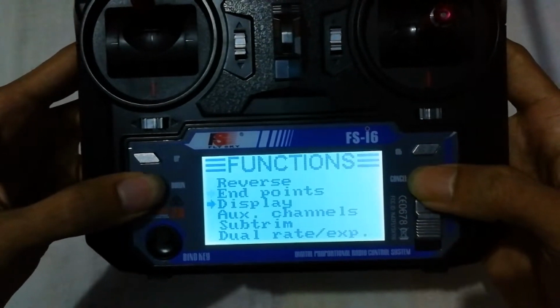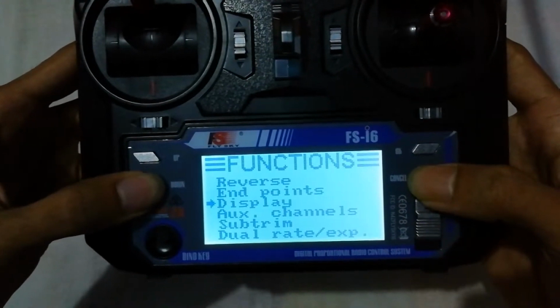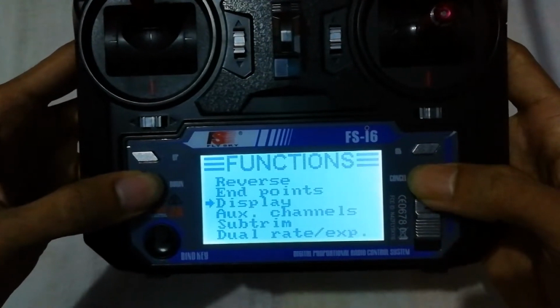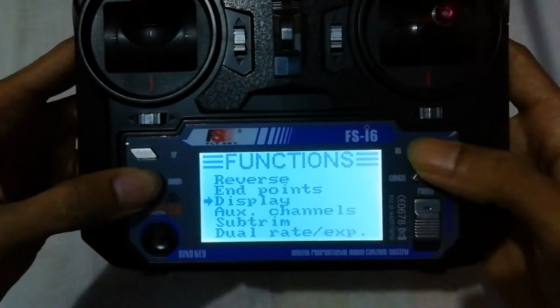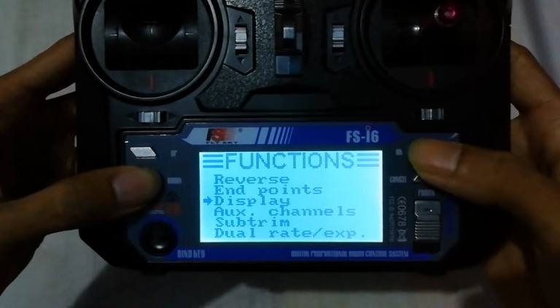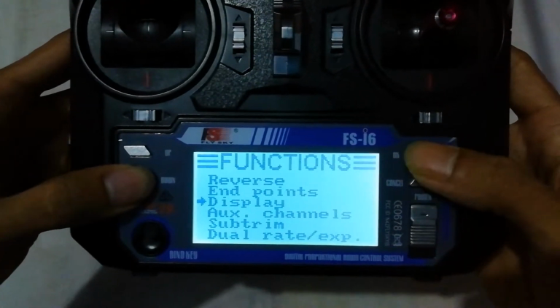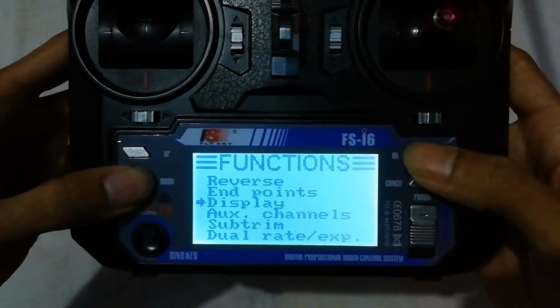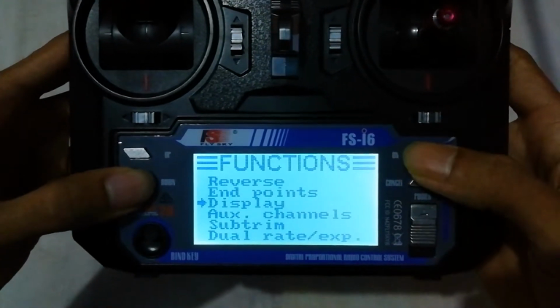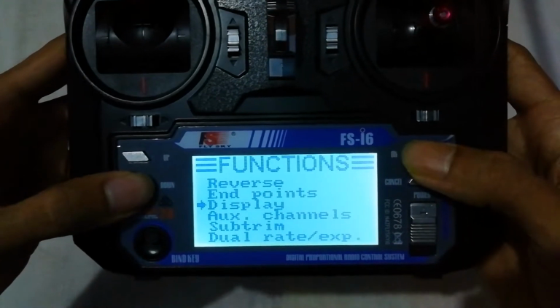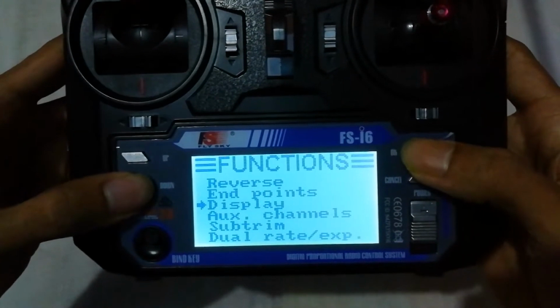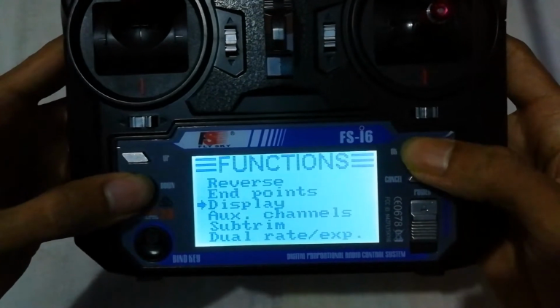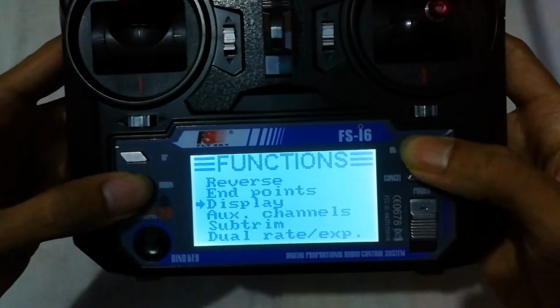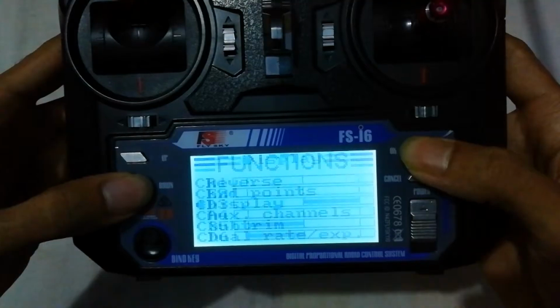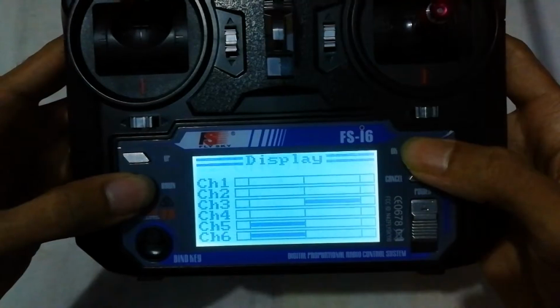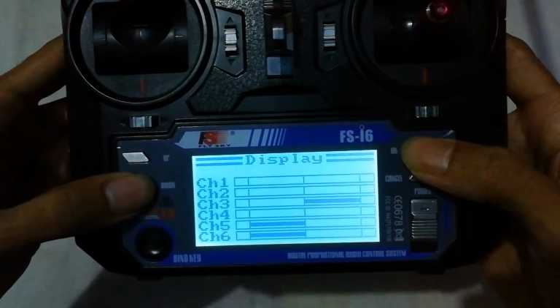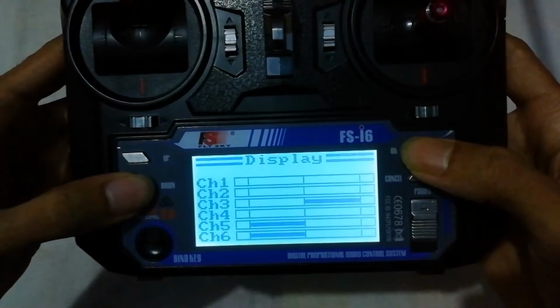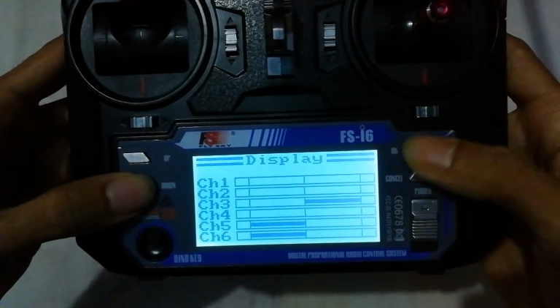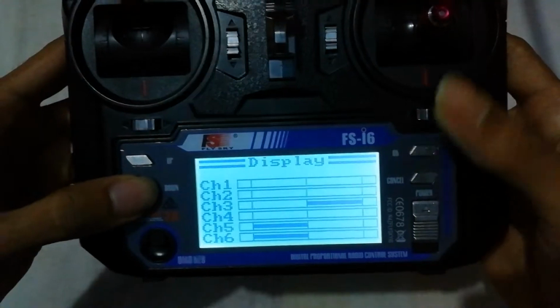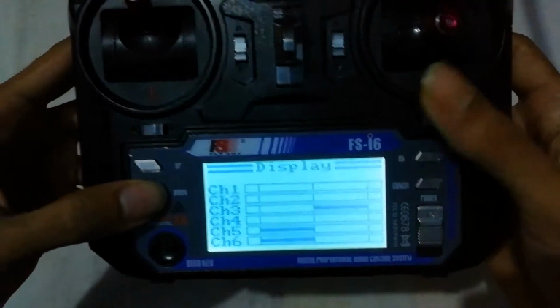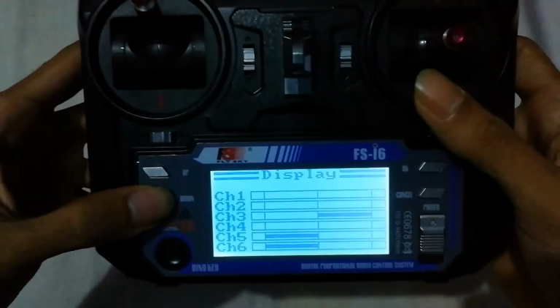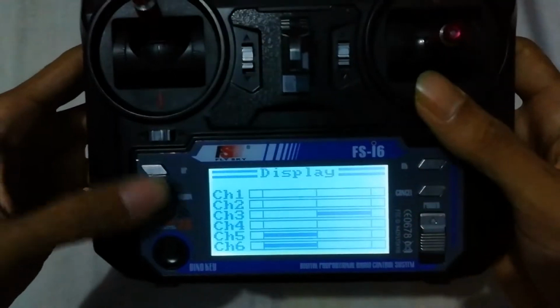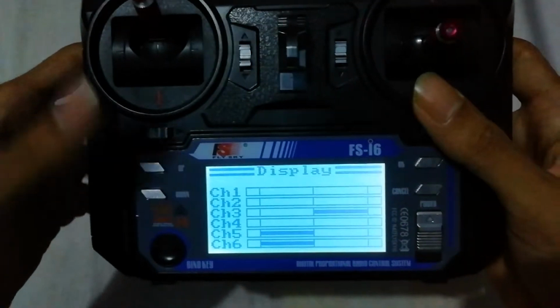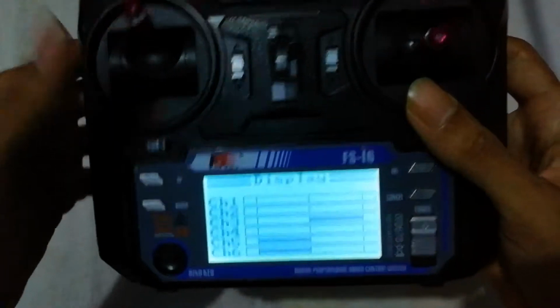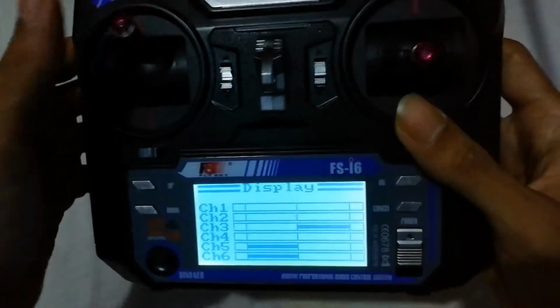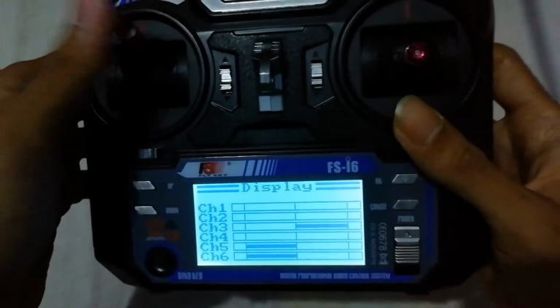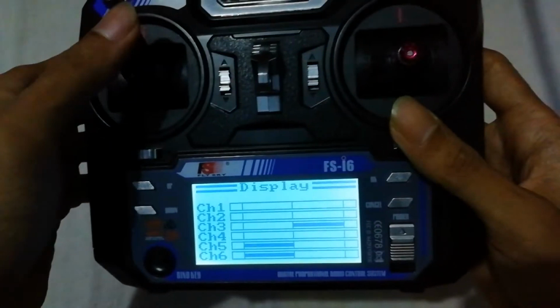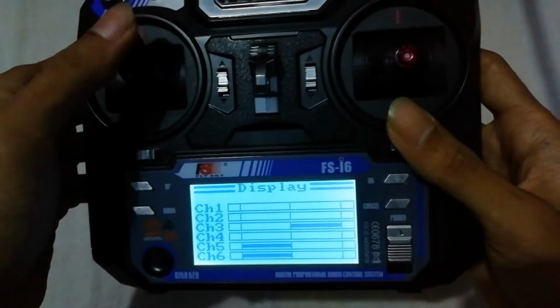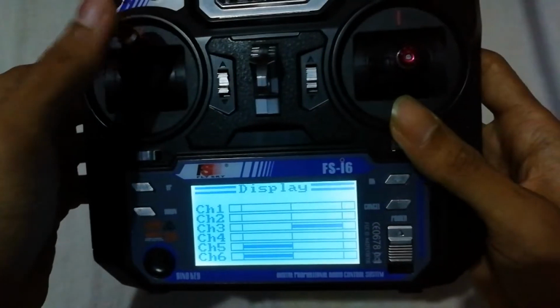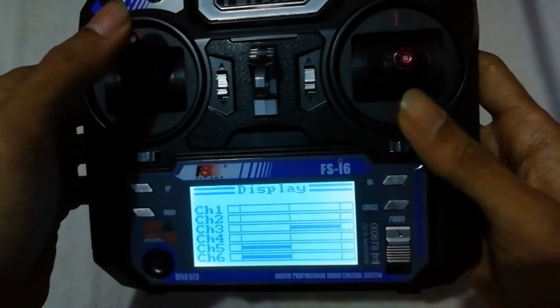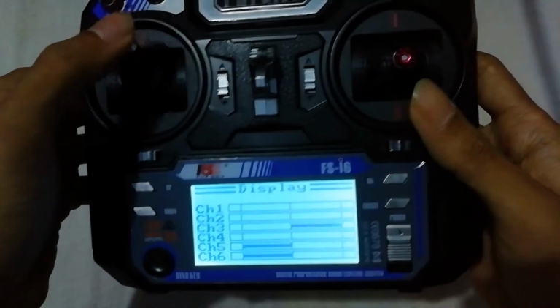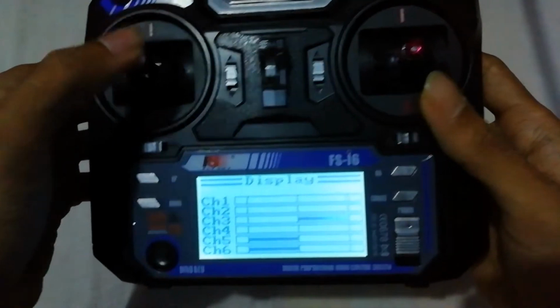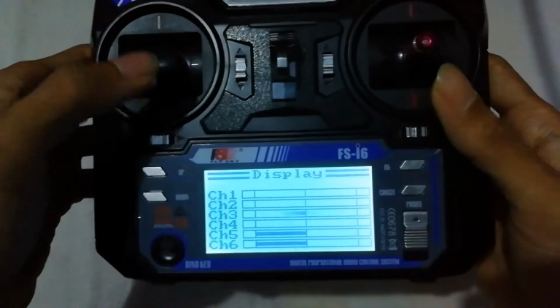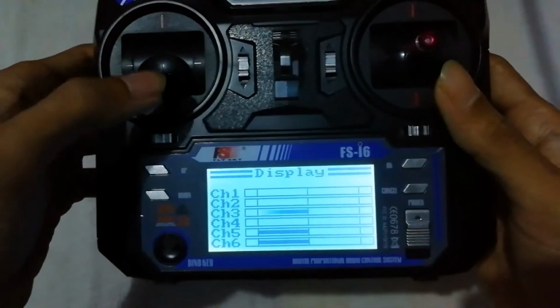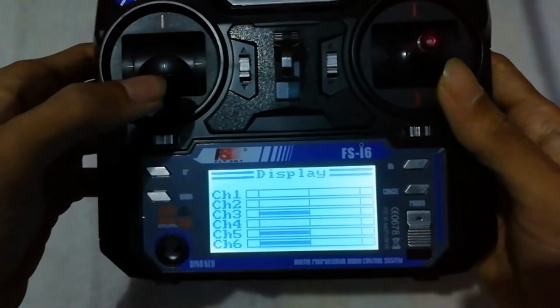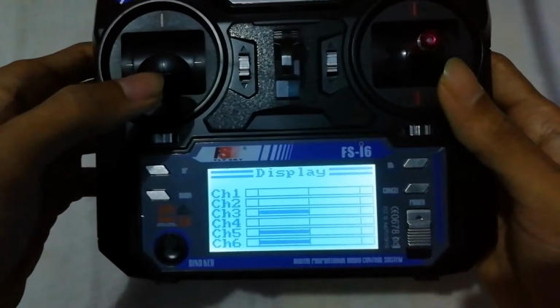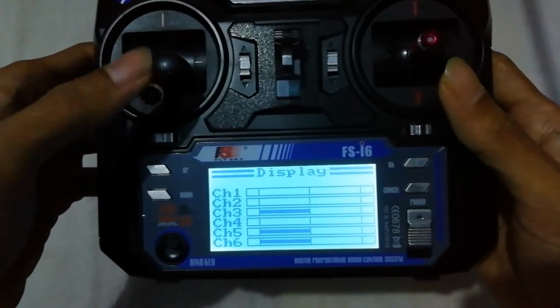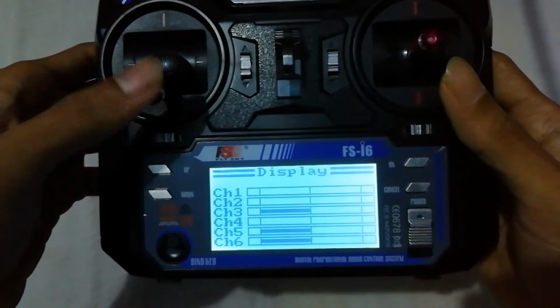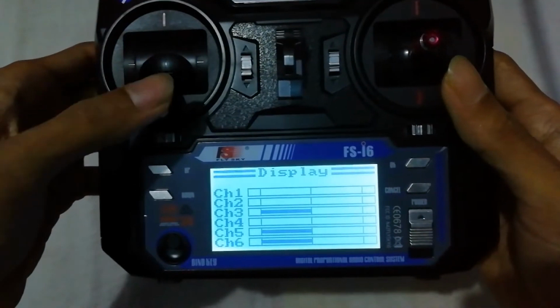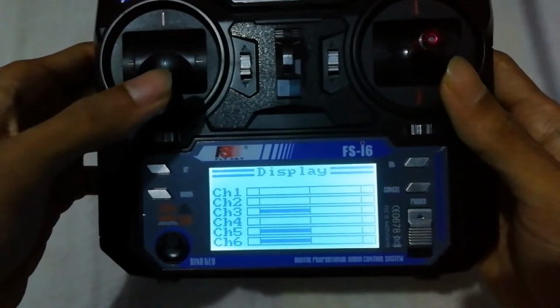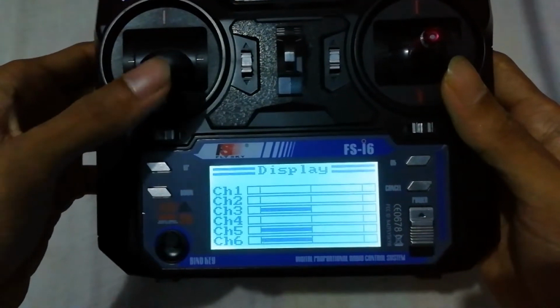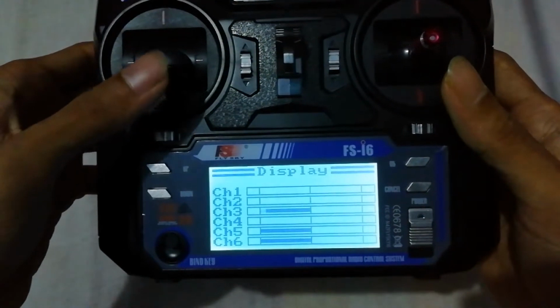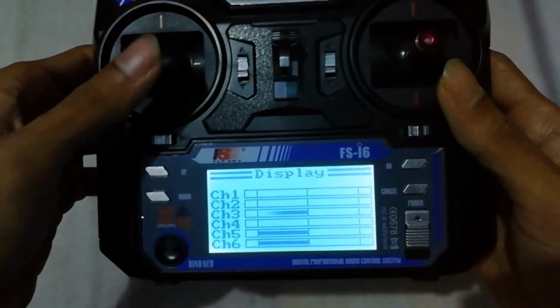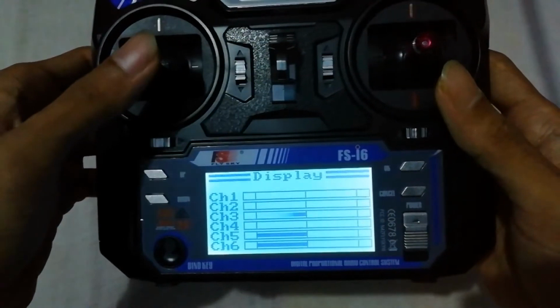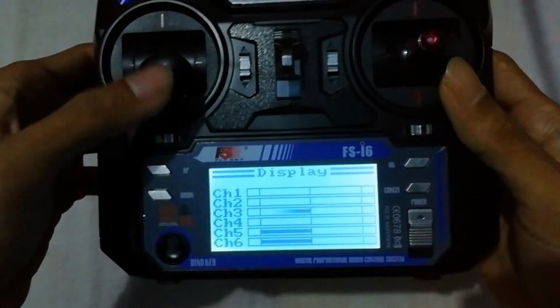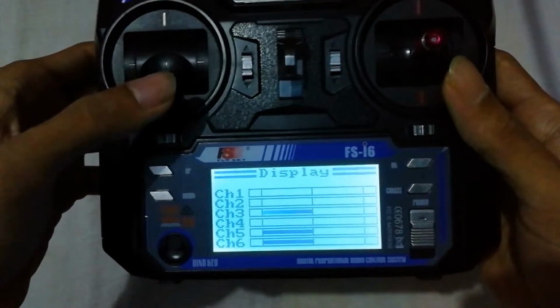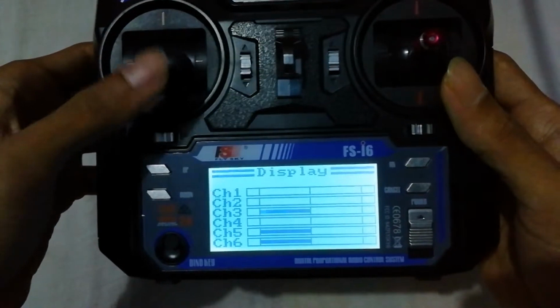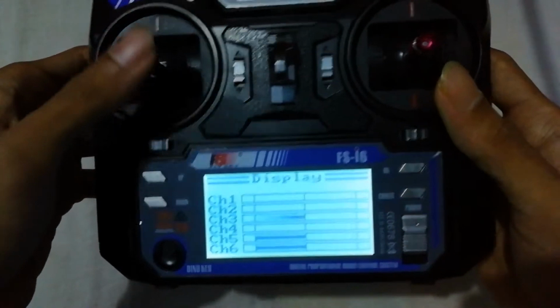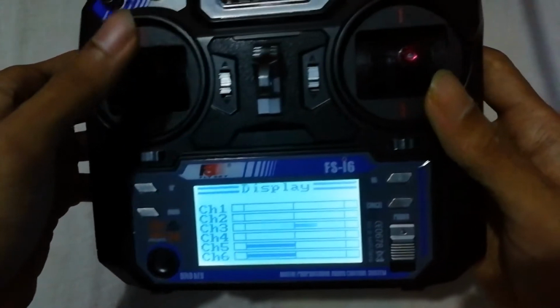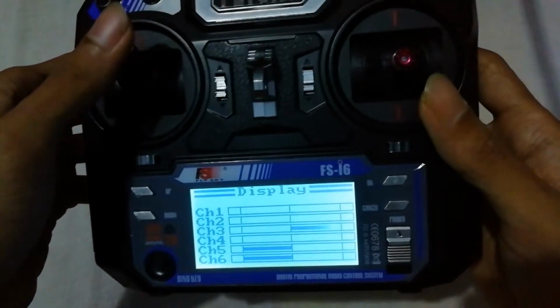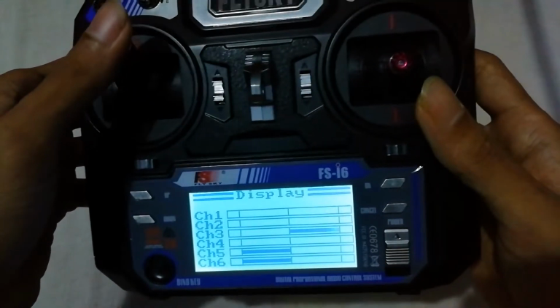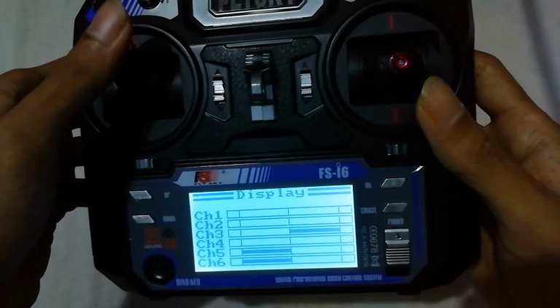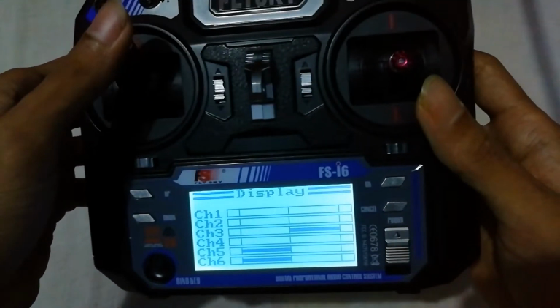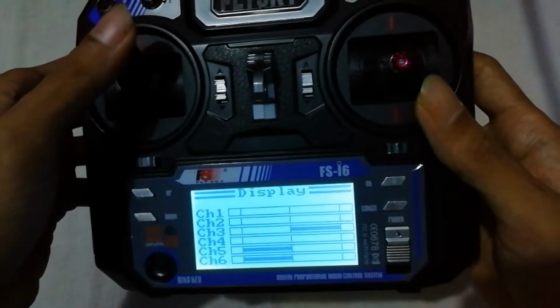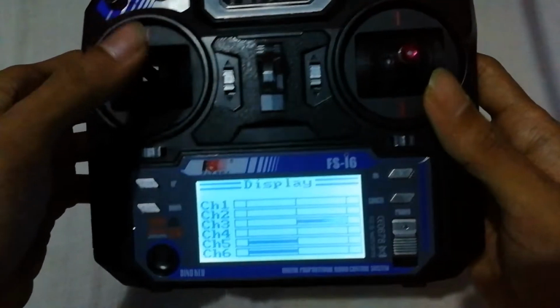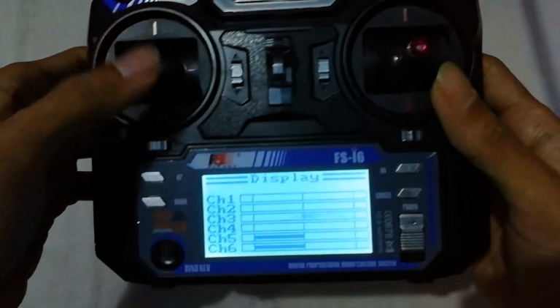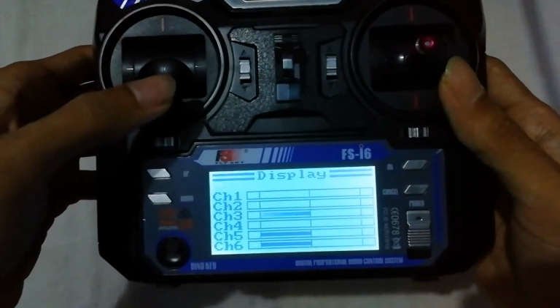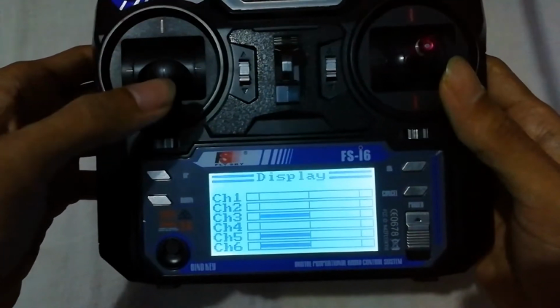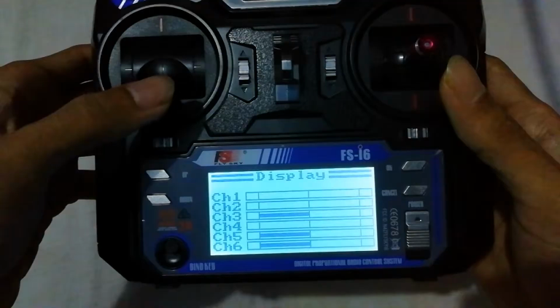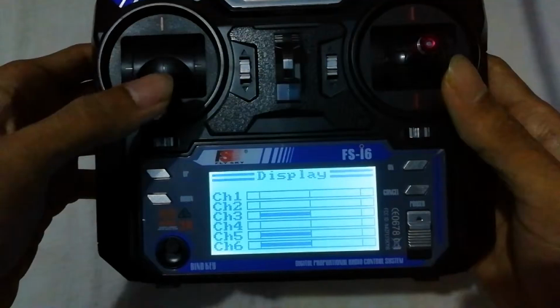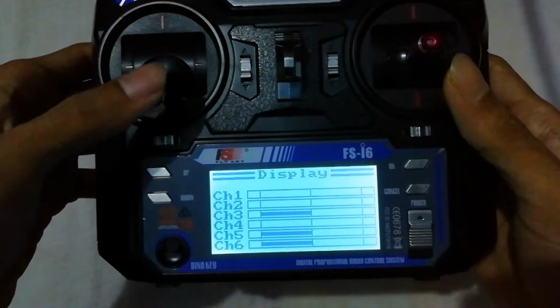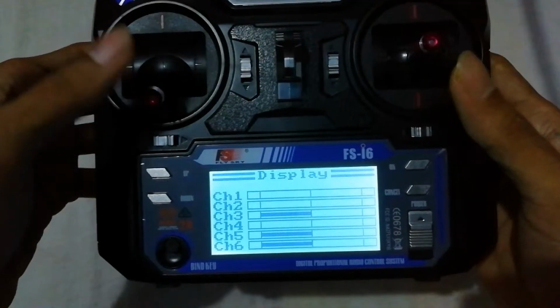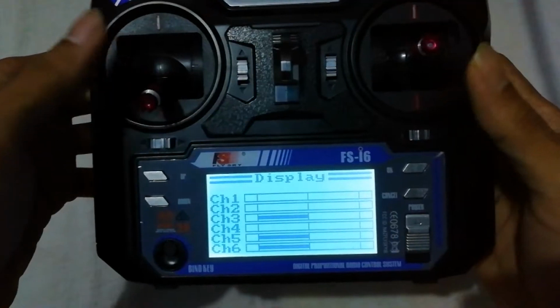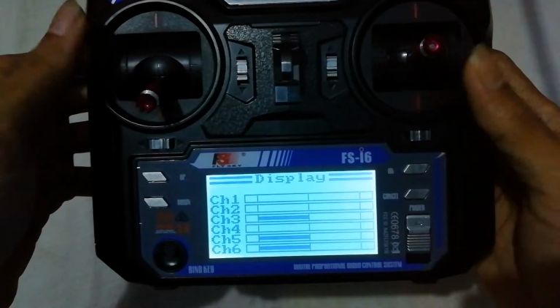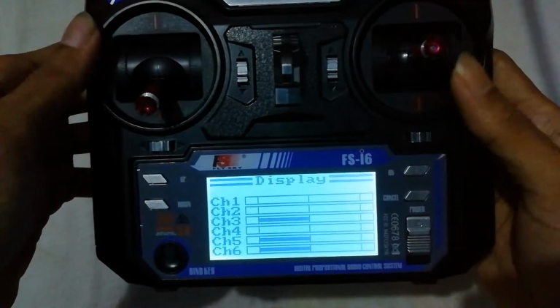Now we'll check the display — yeah, it is working.